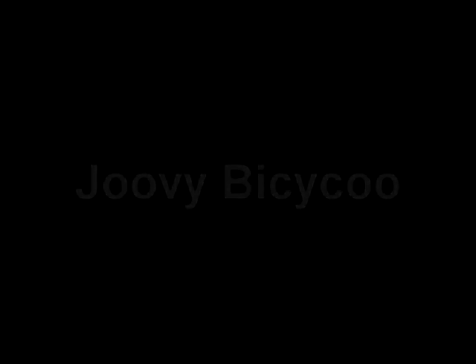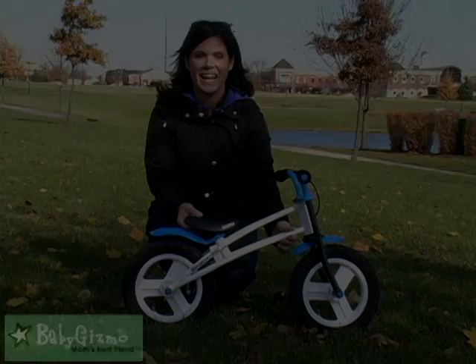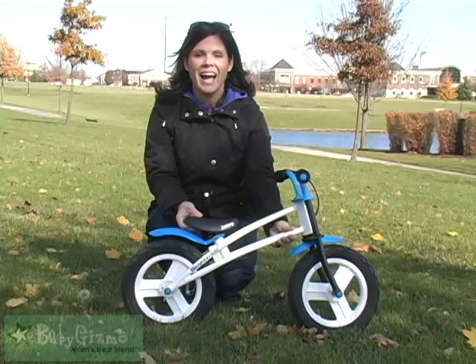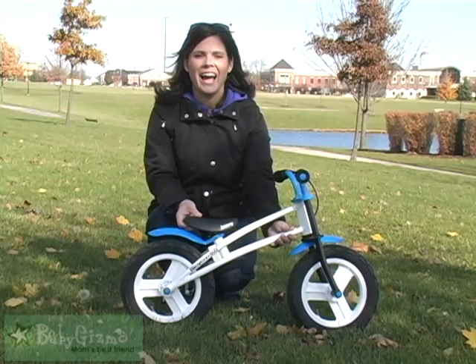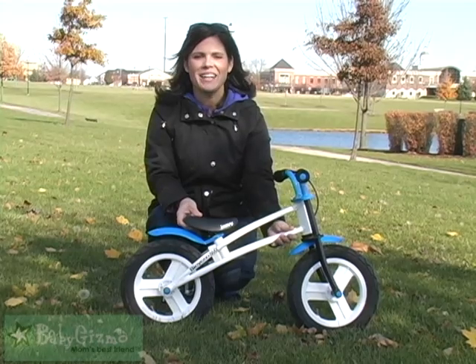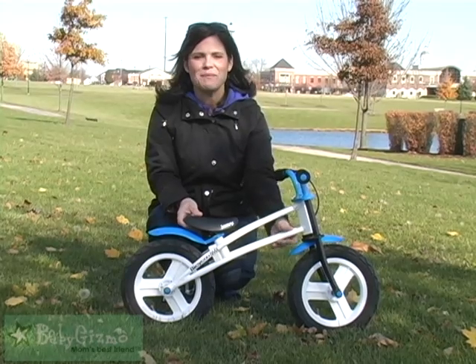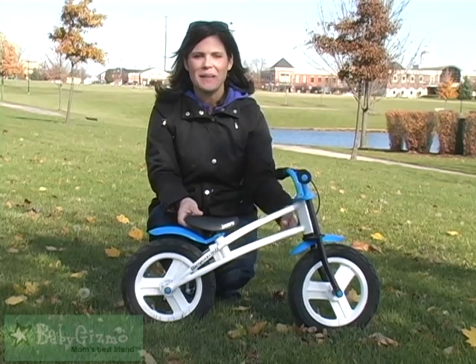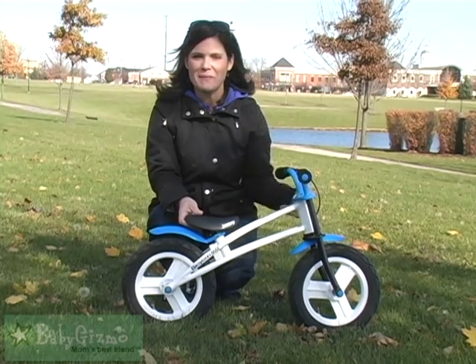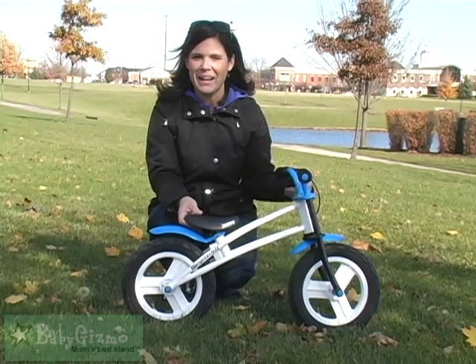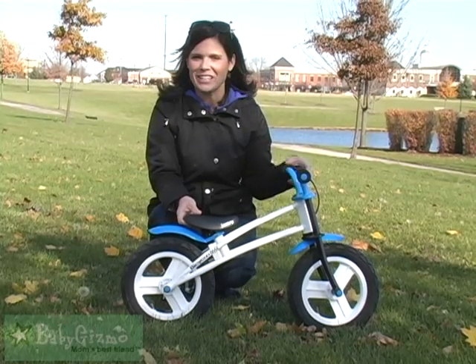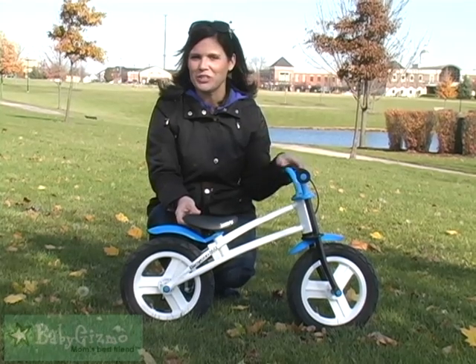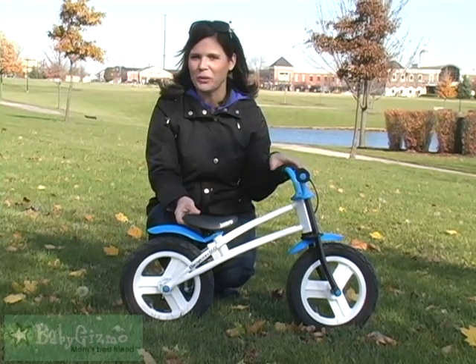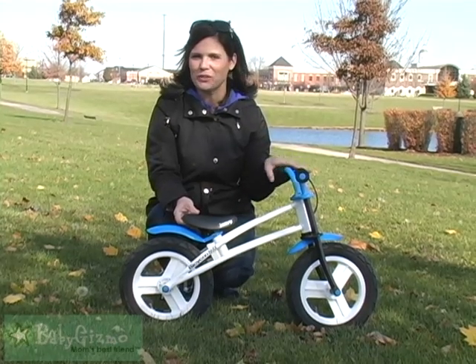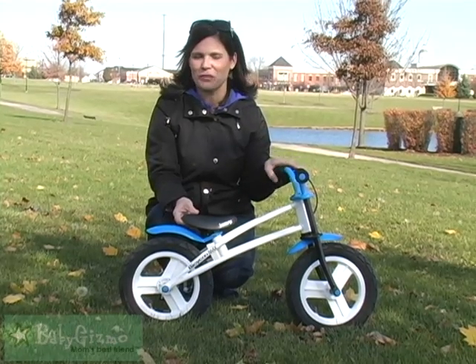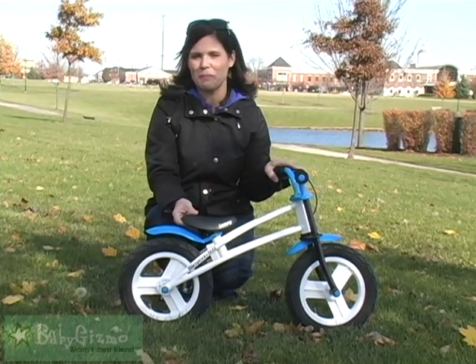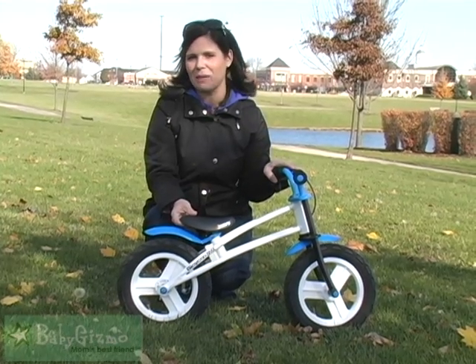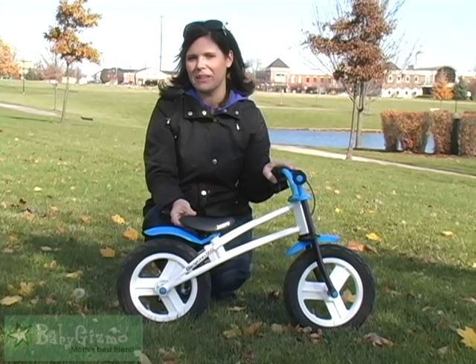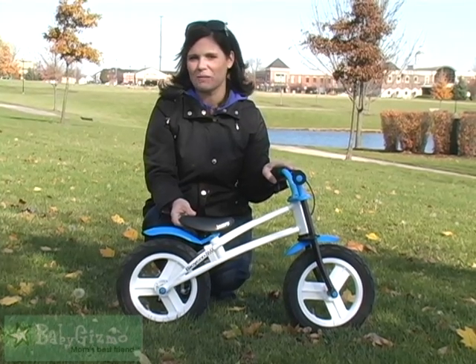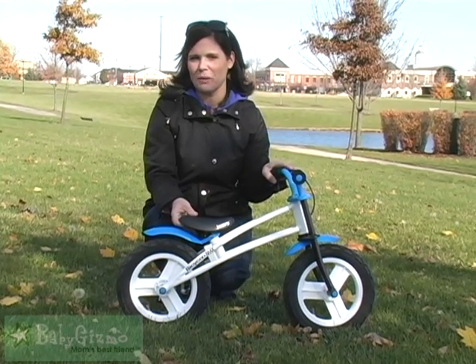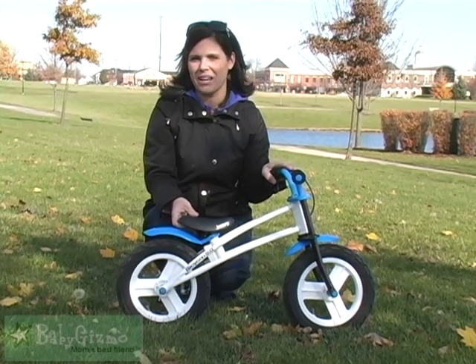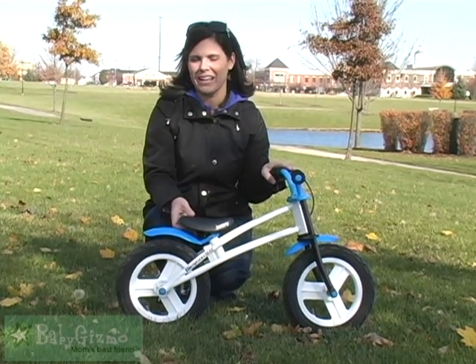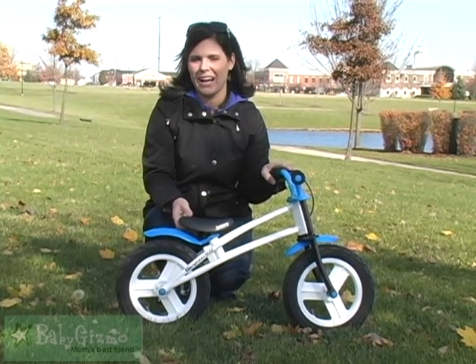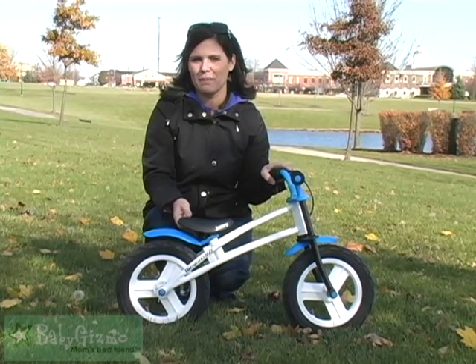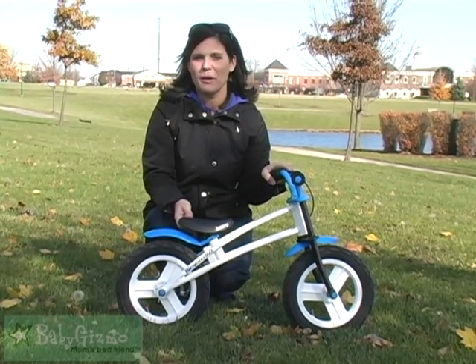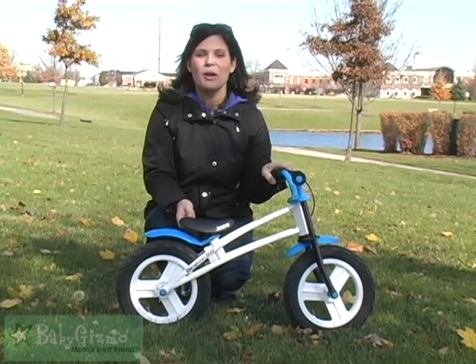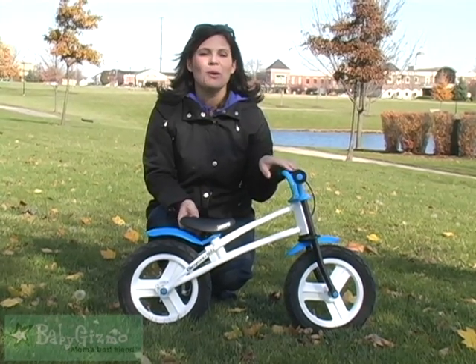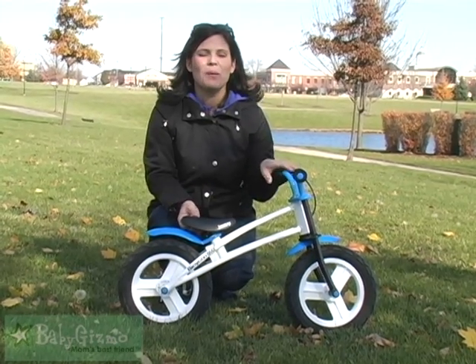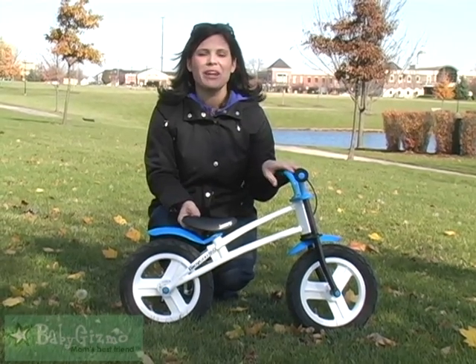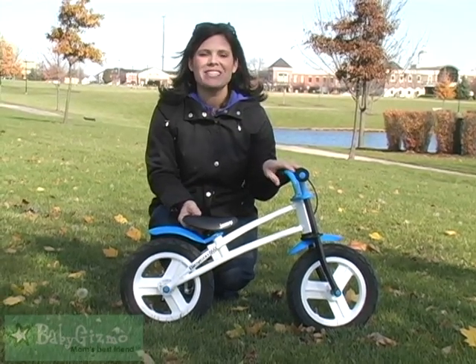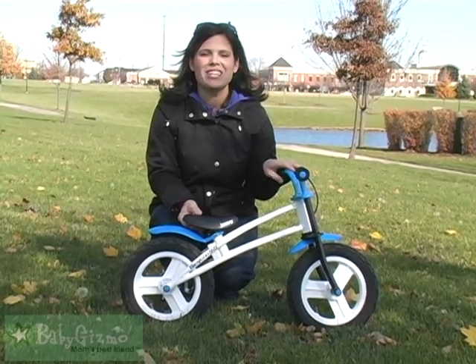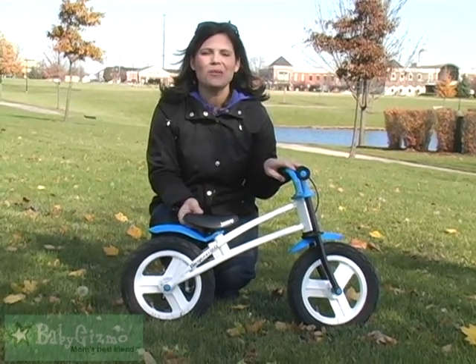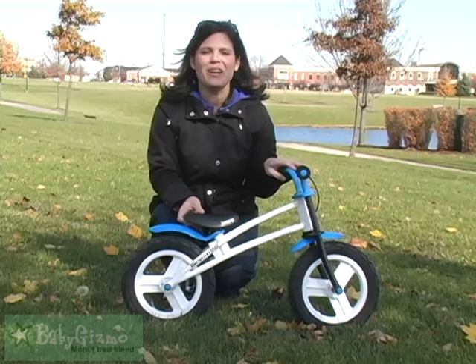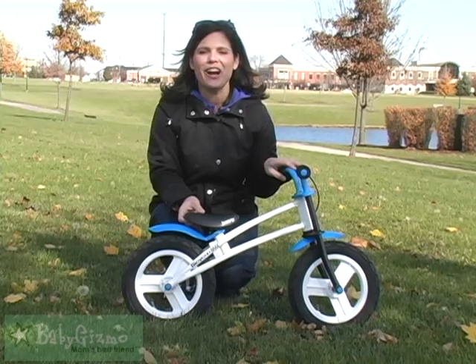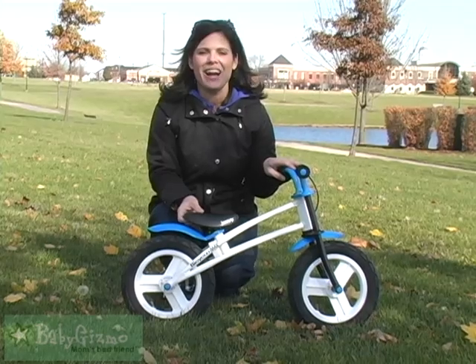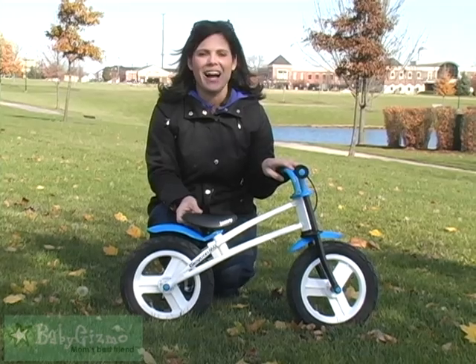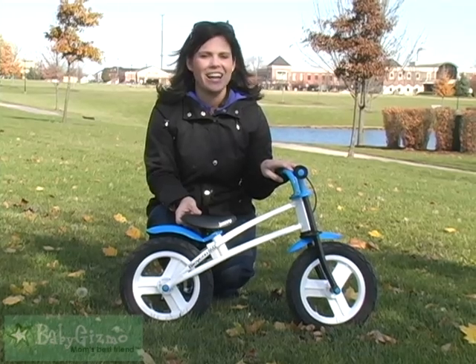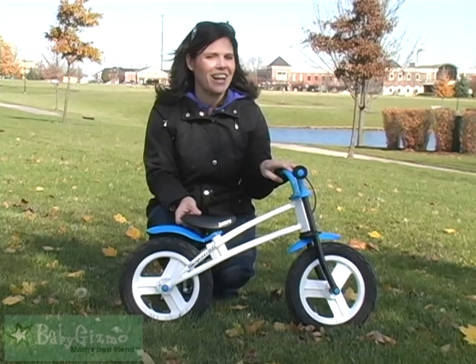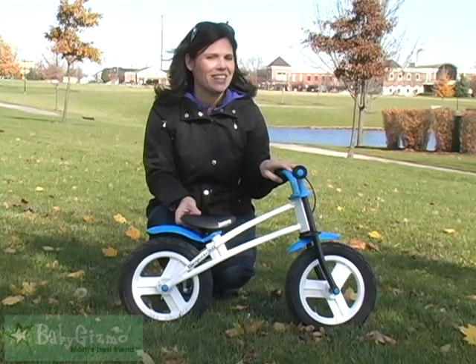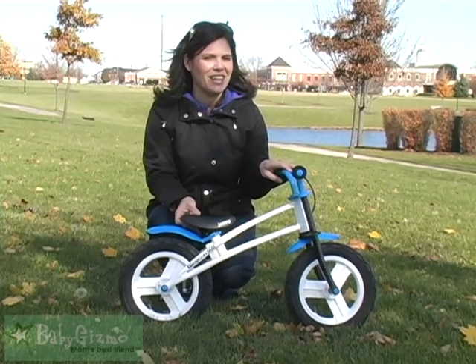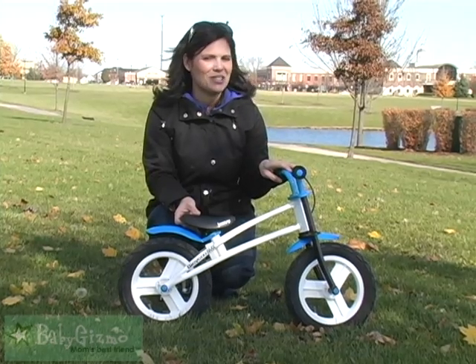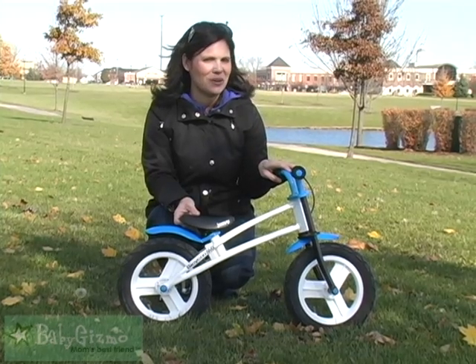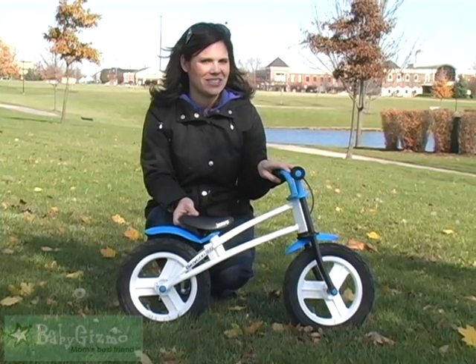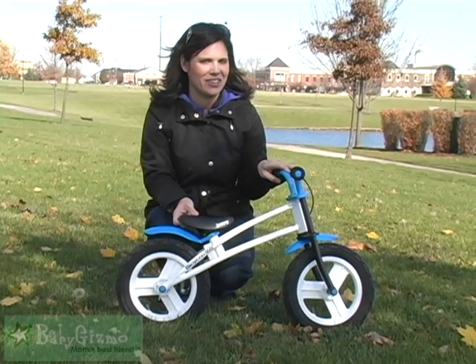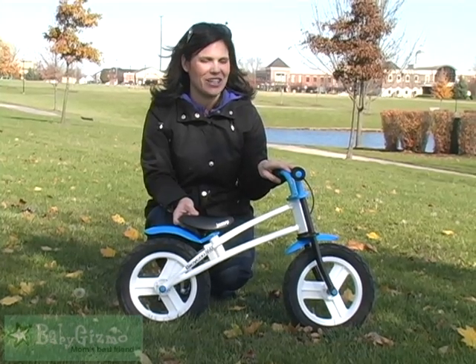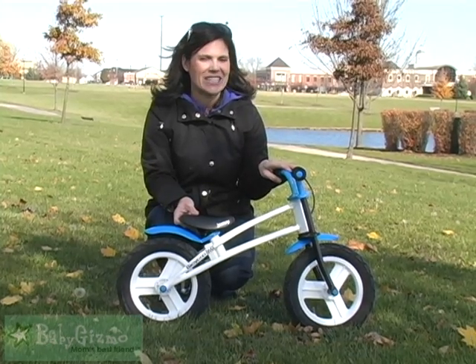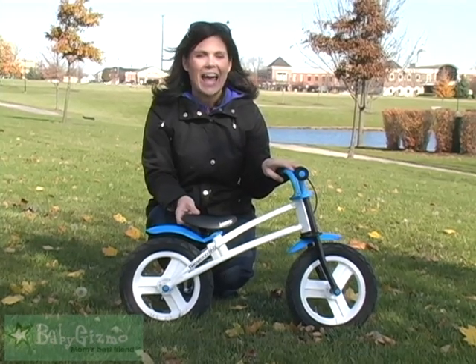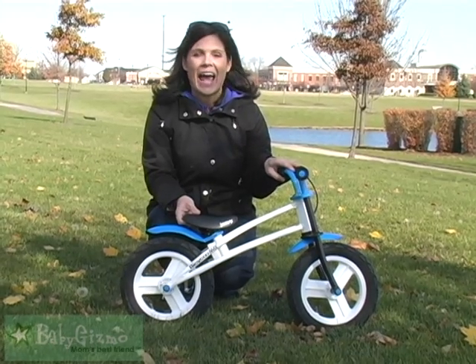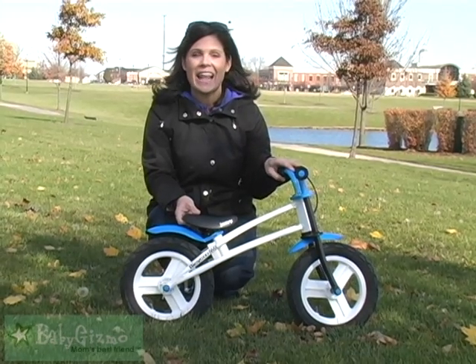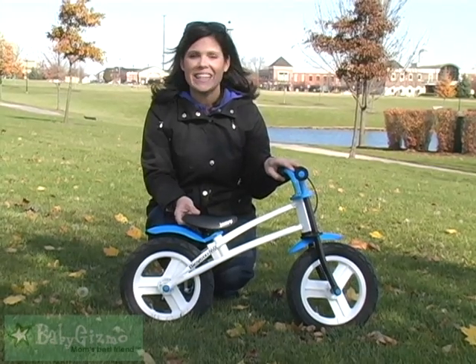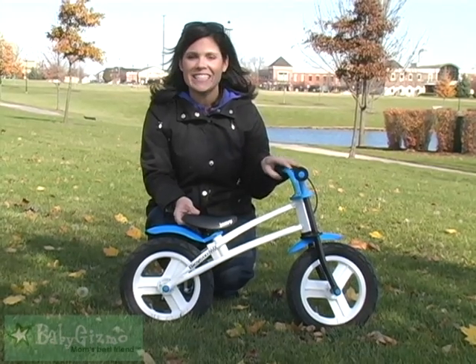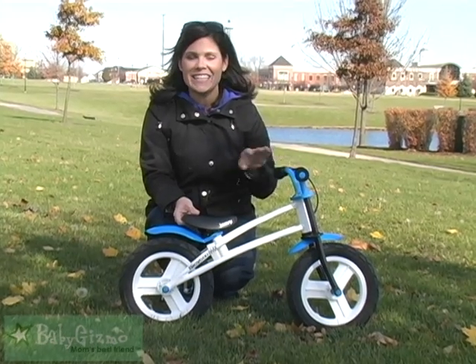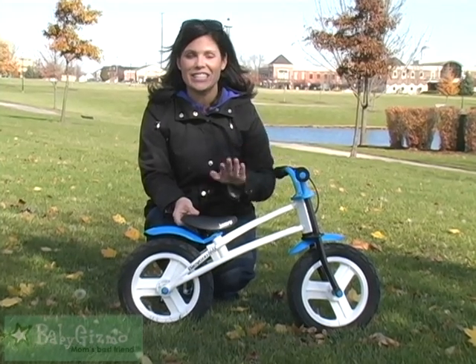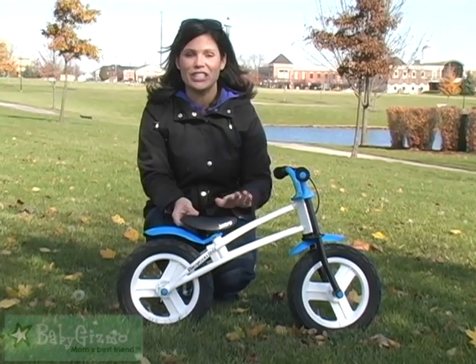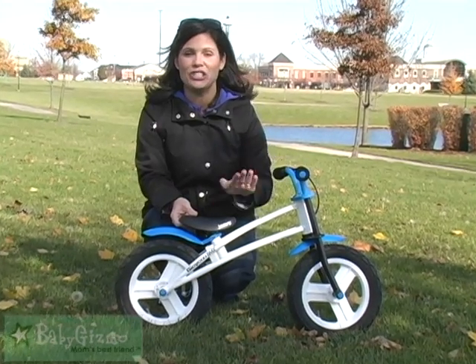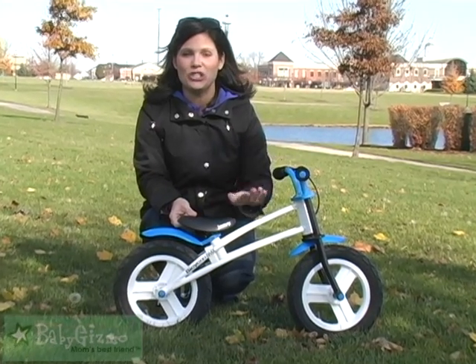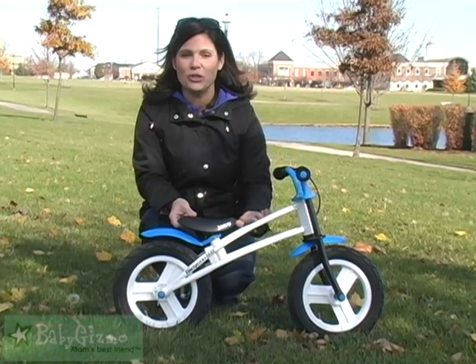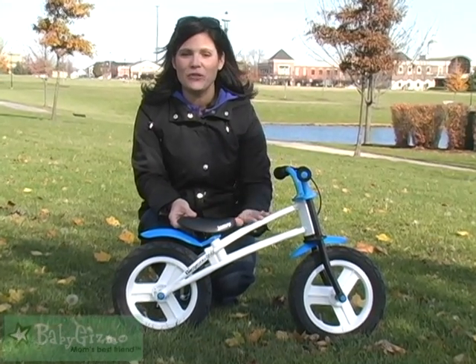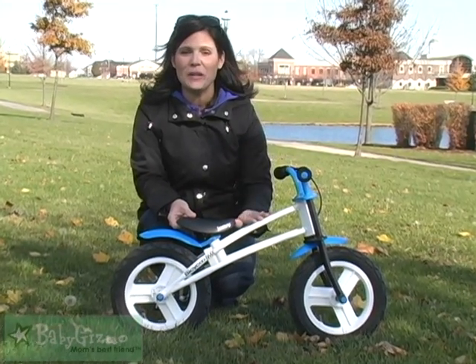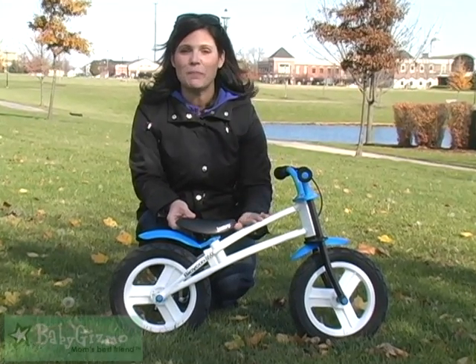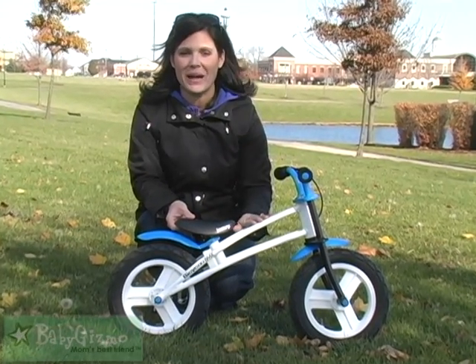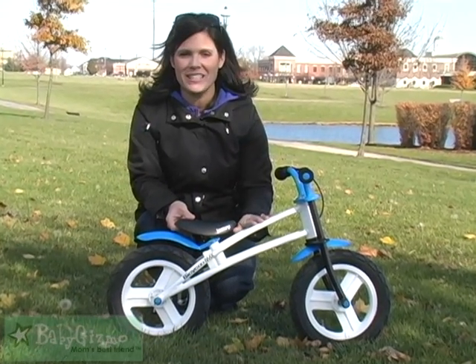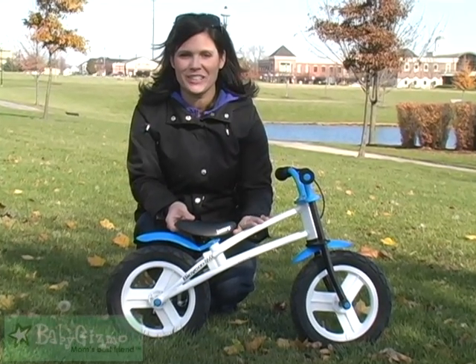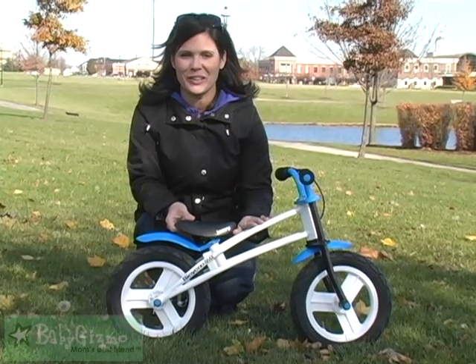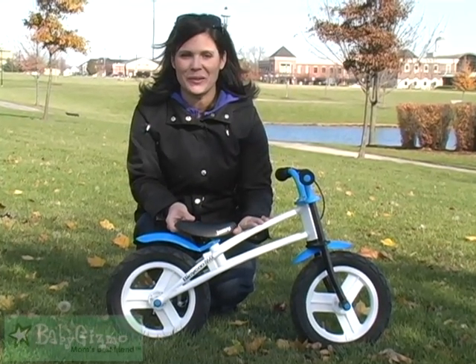Hi, I'm Holly Schultz from BabyGizmo.com. We are continuing our Hot Holiday Toy Series, and this is the Juvie Bicycou.